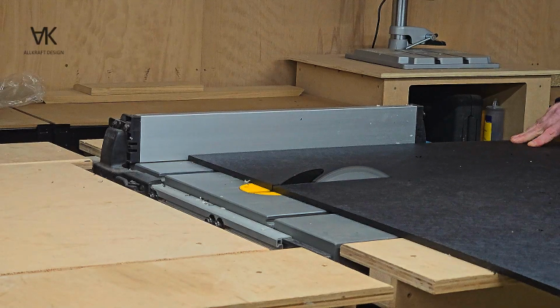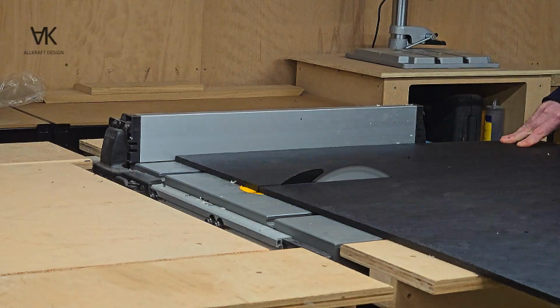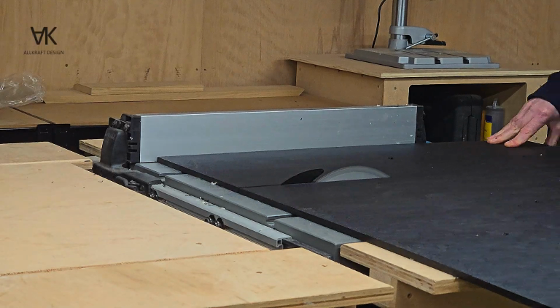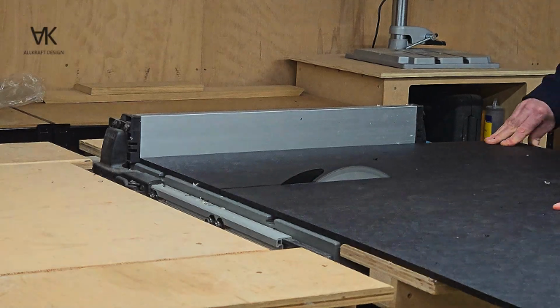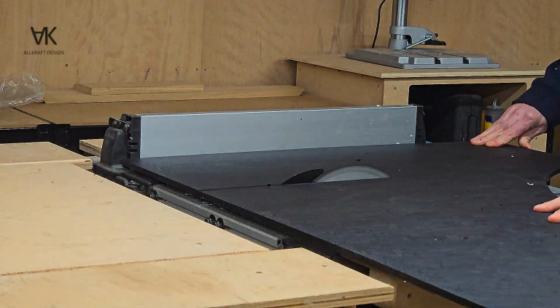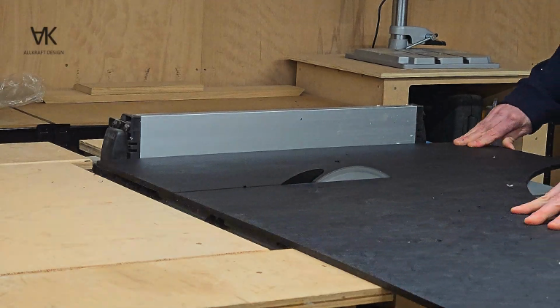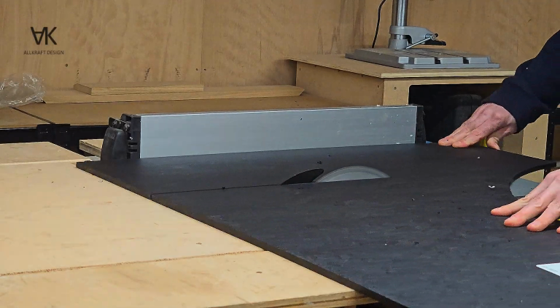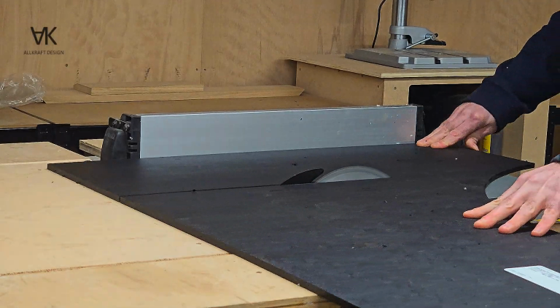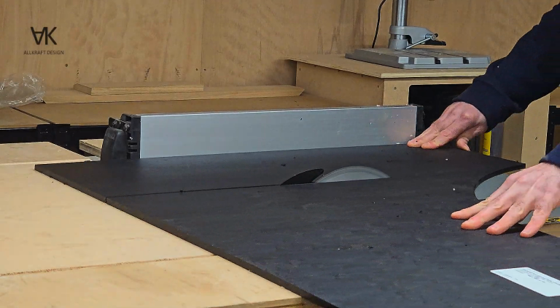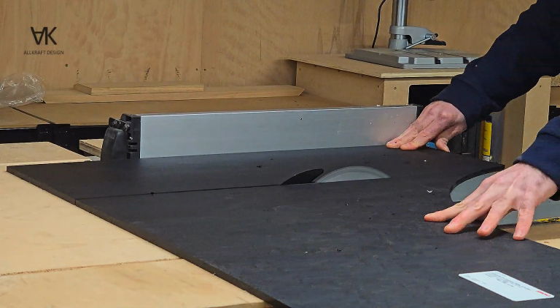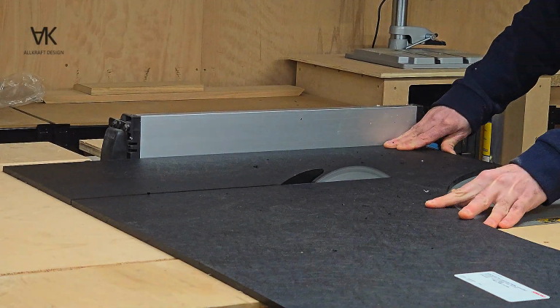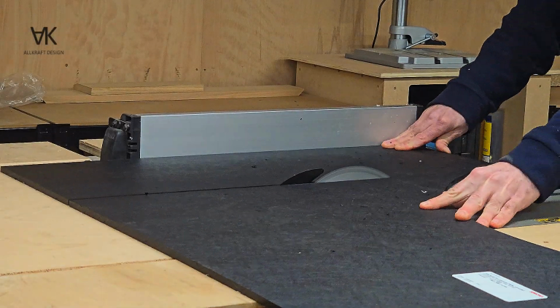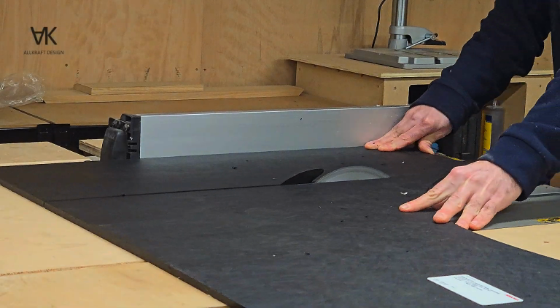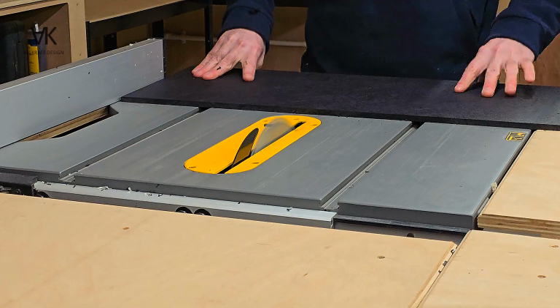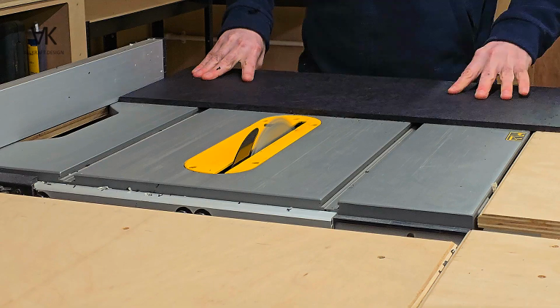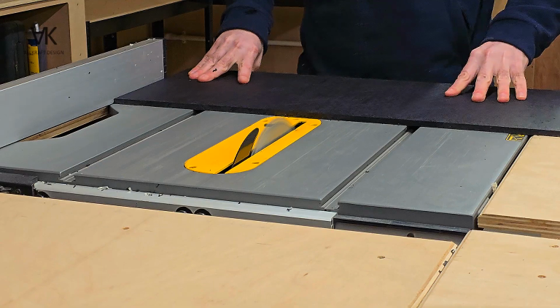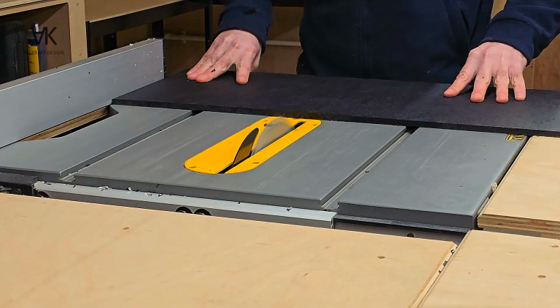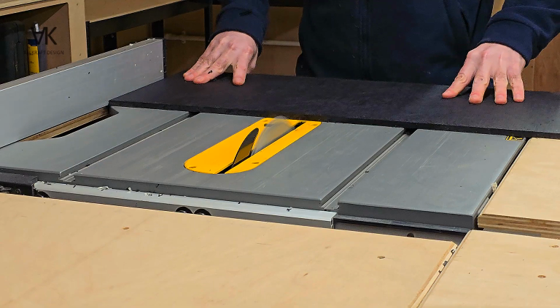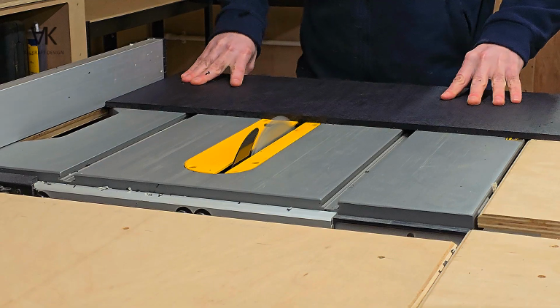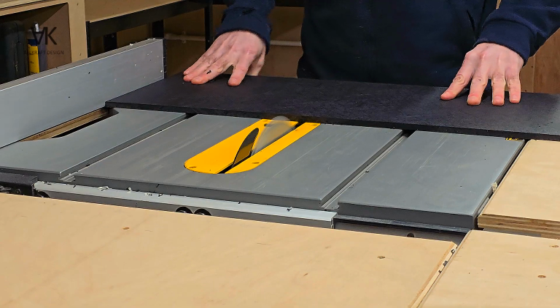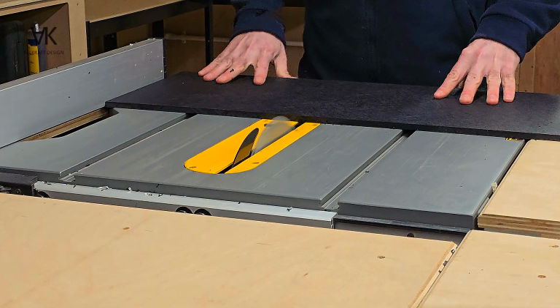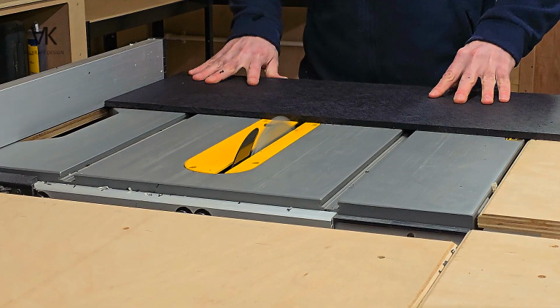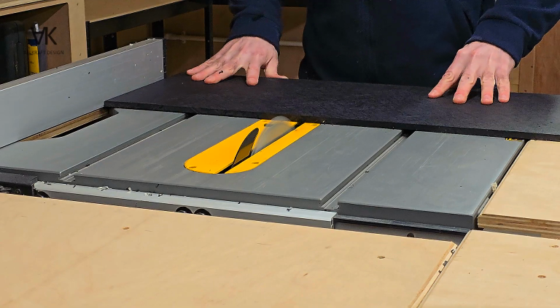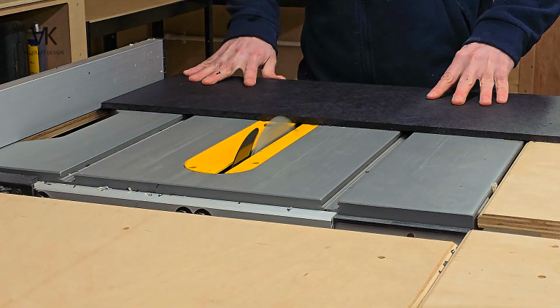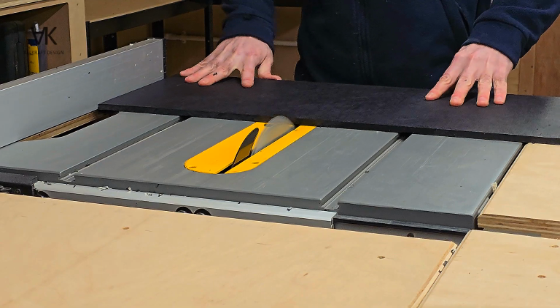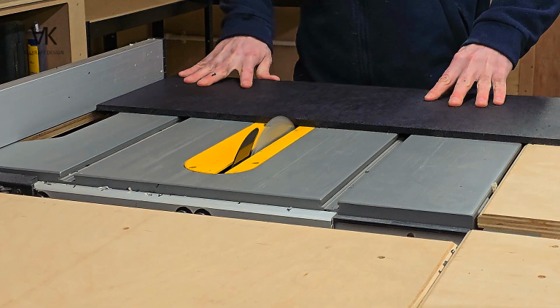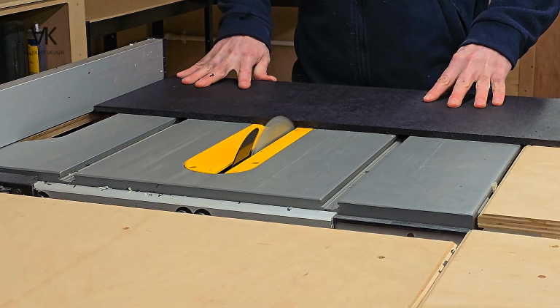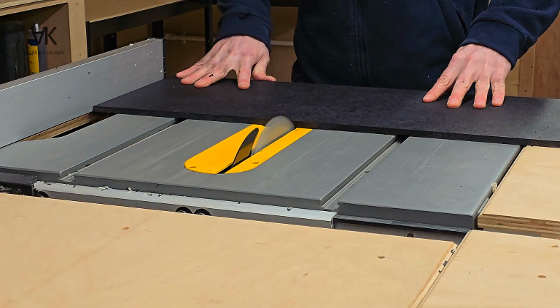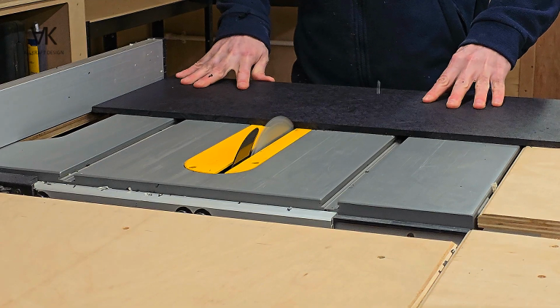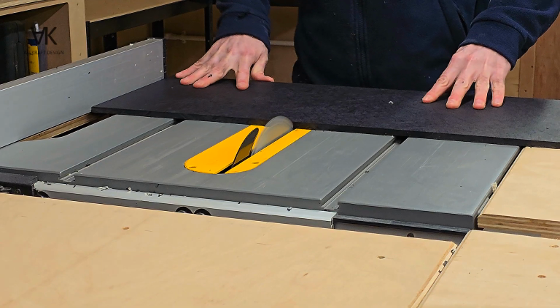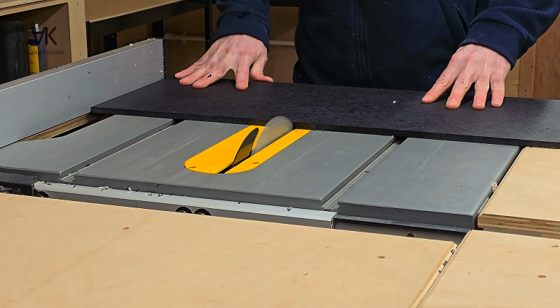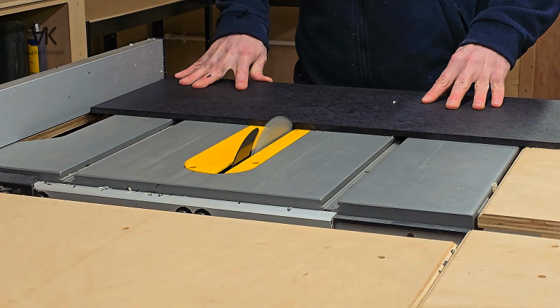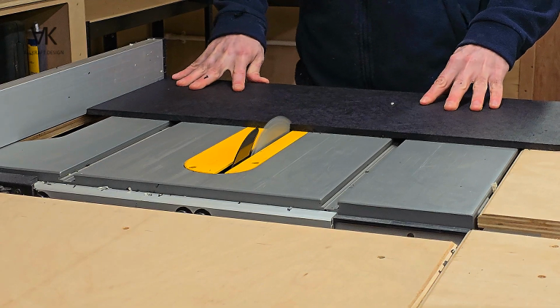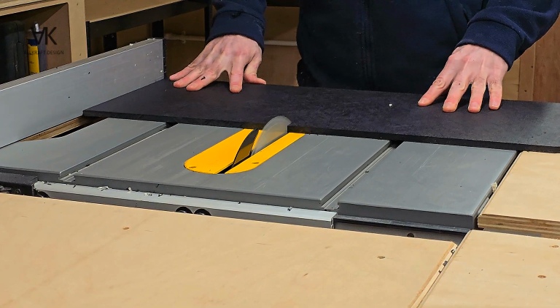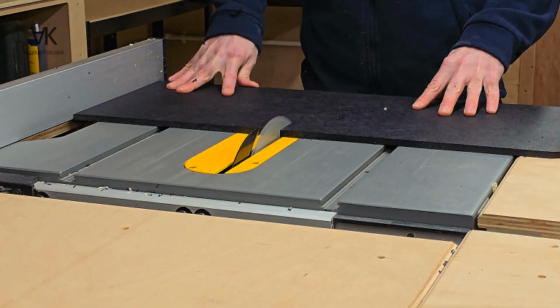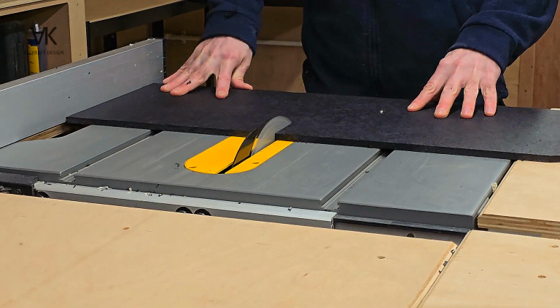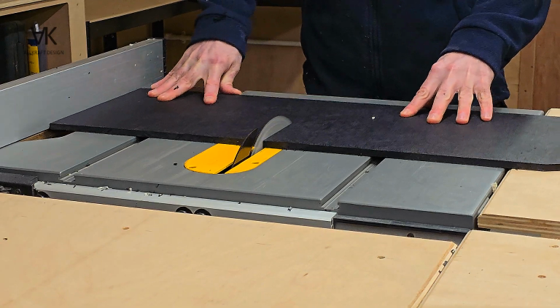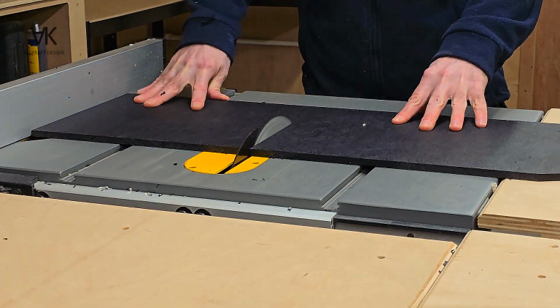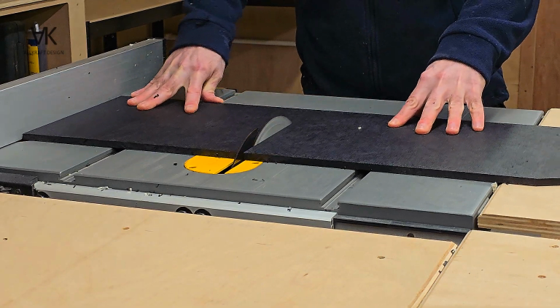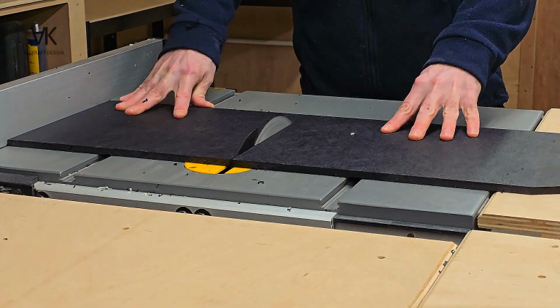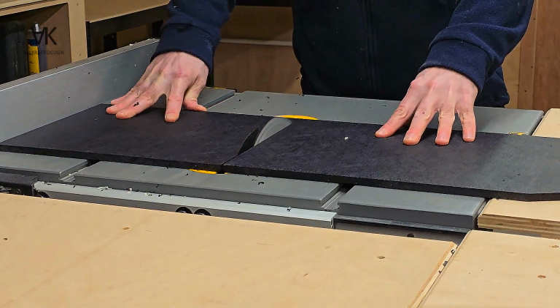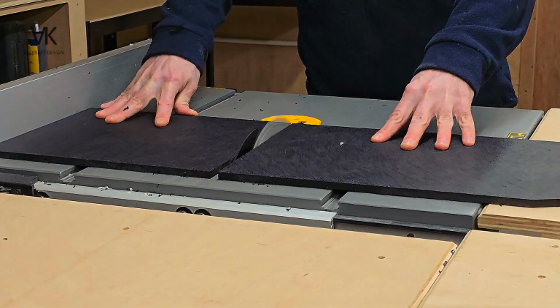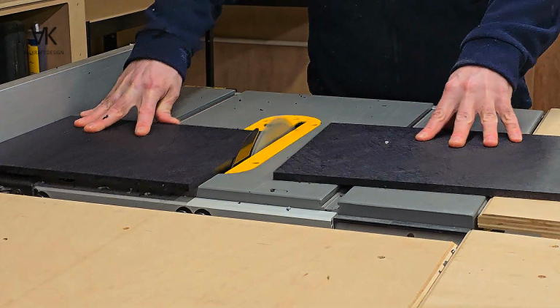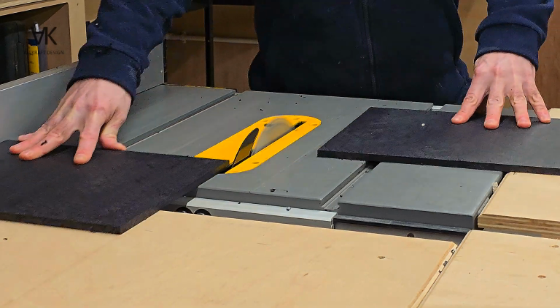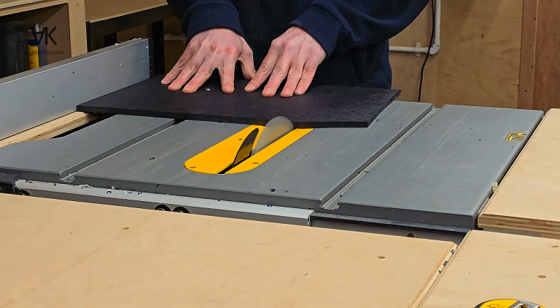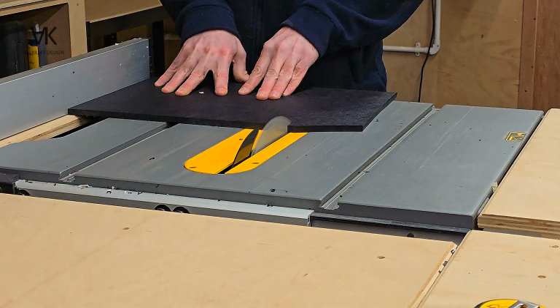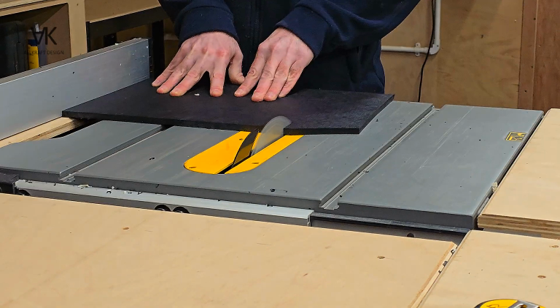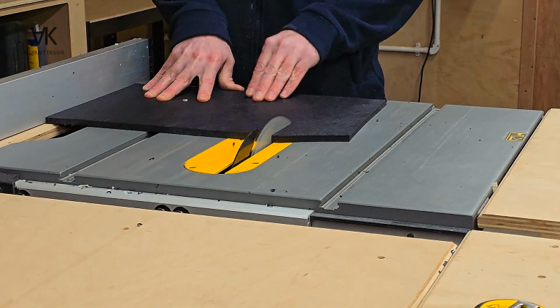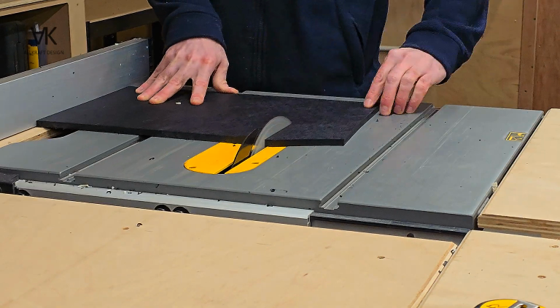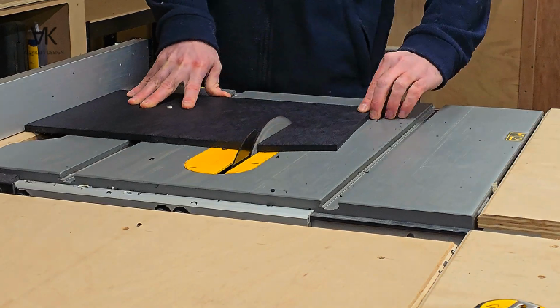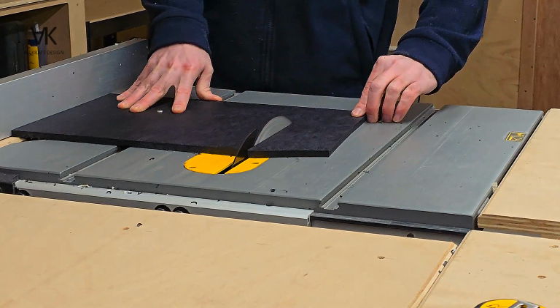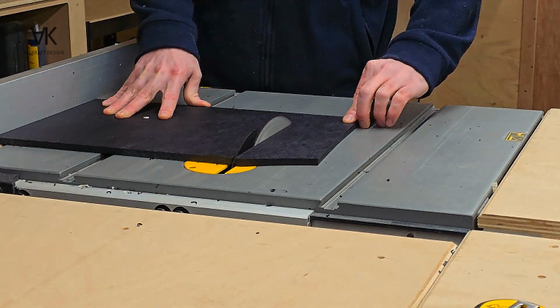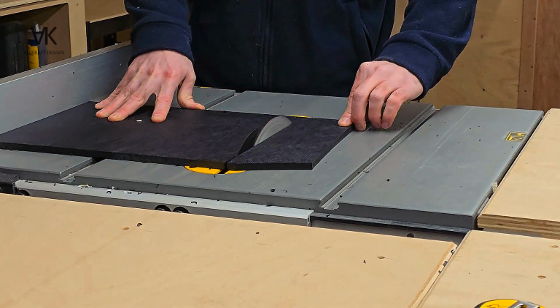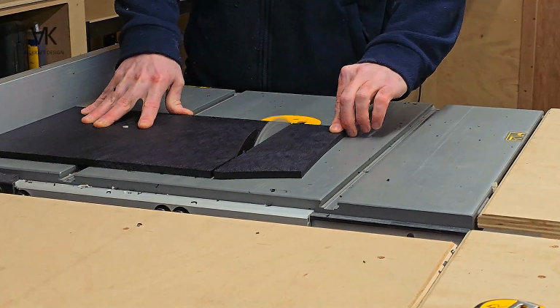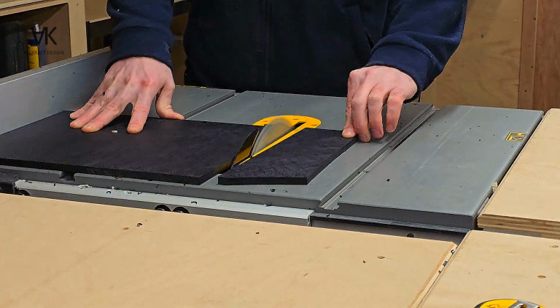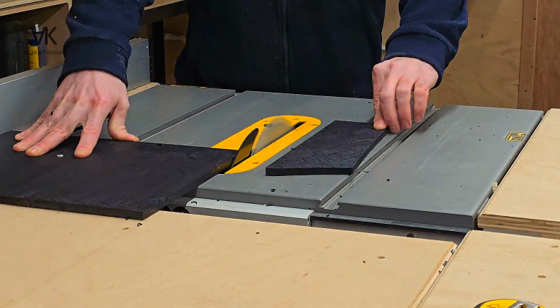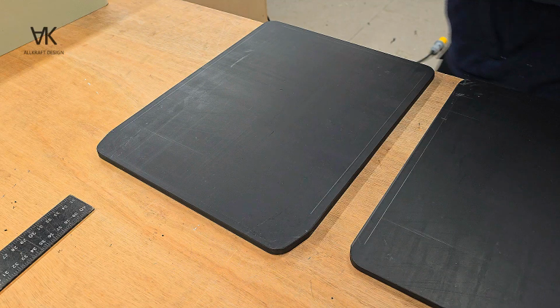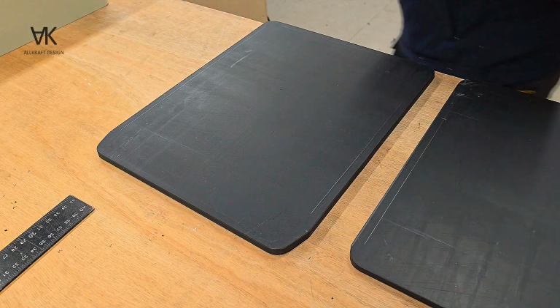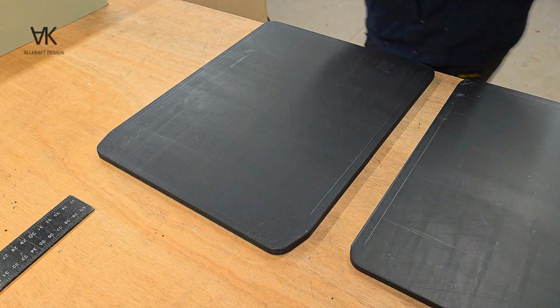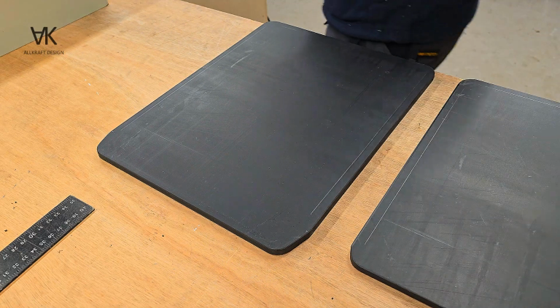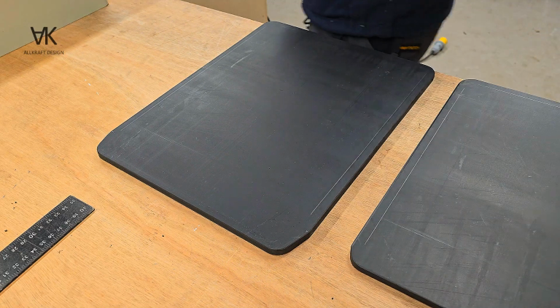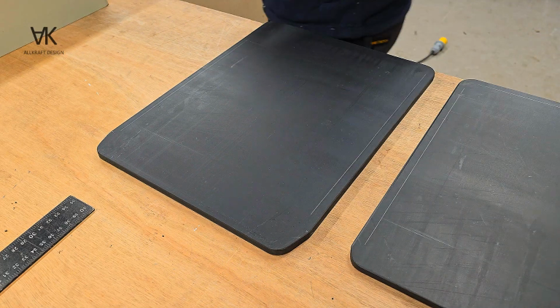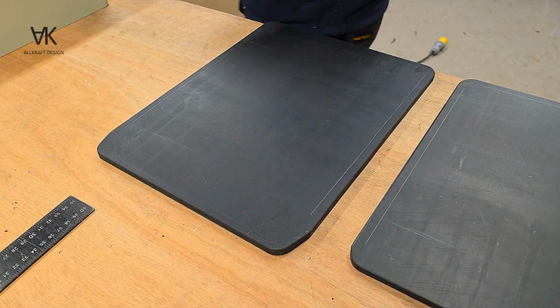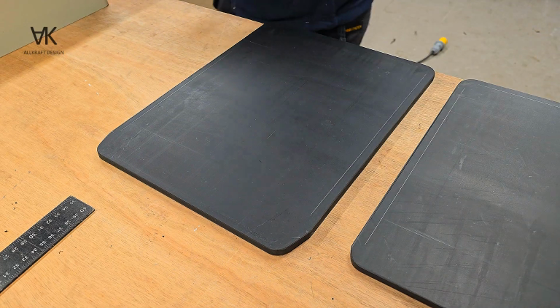This is 9mm black polypropylene sheet which is going to be used for the front and the back of the tank.